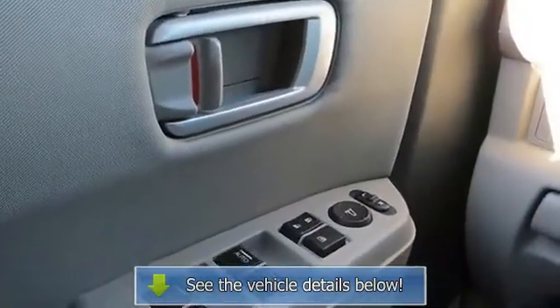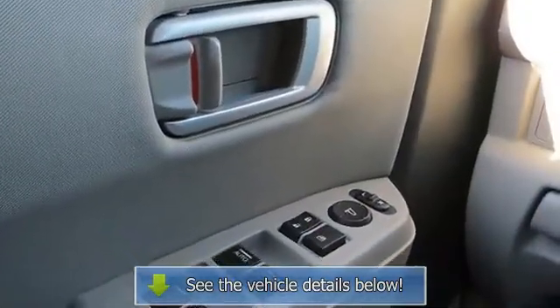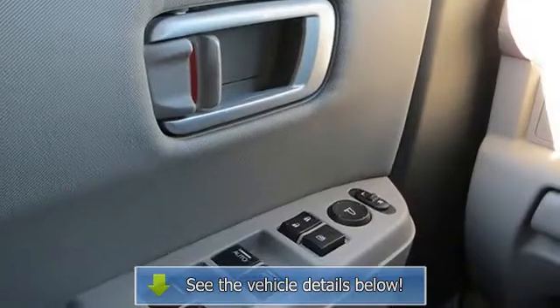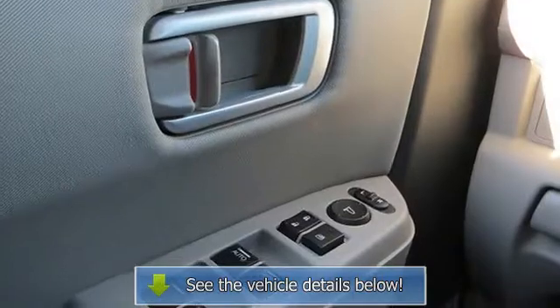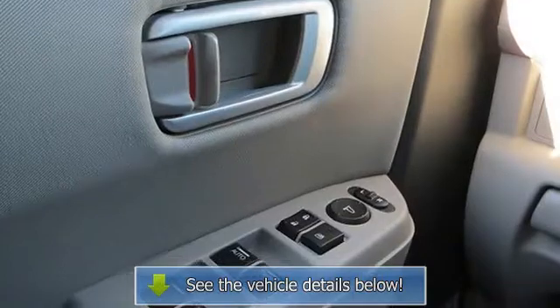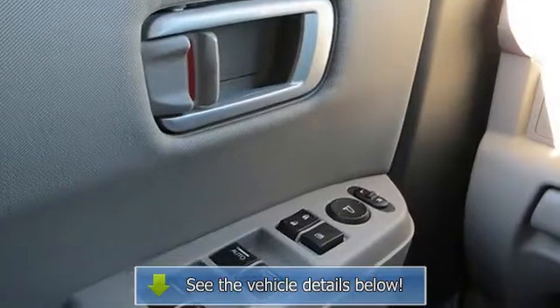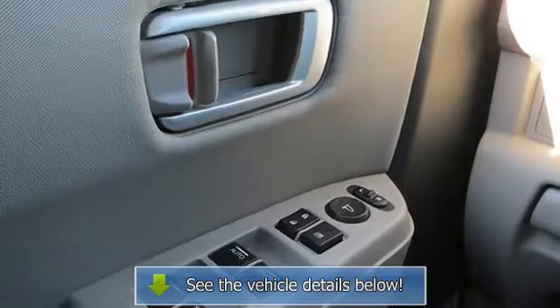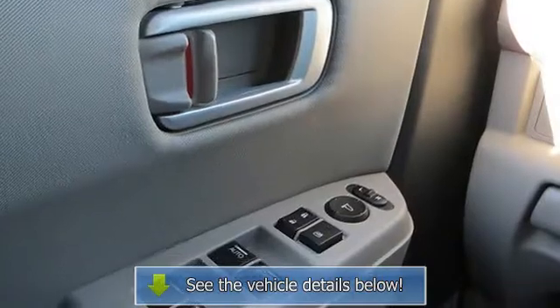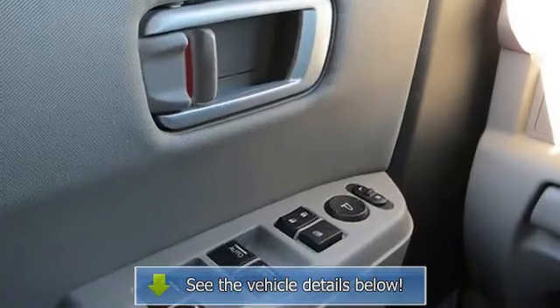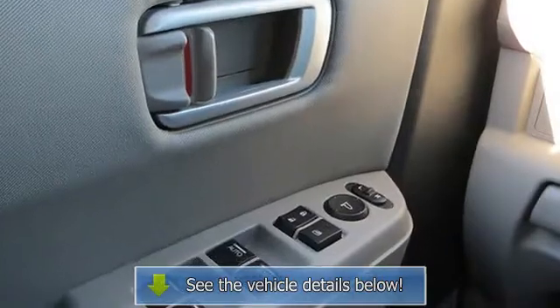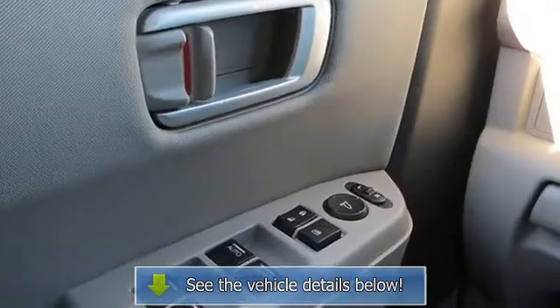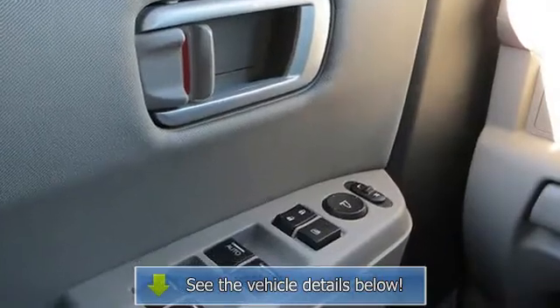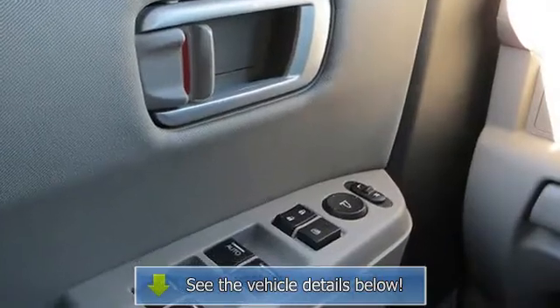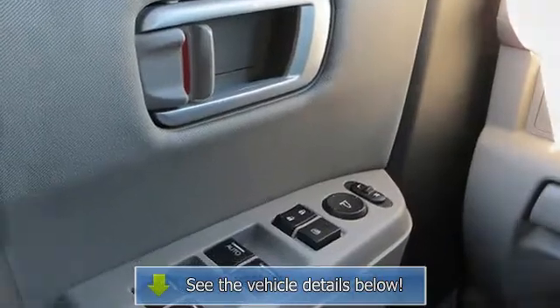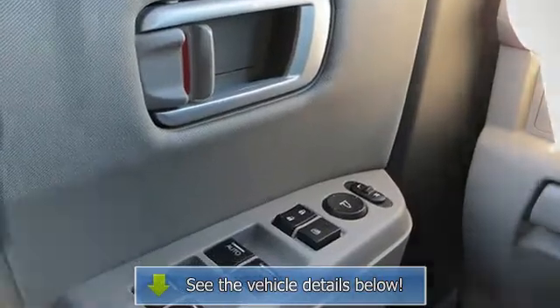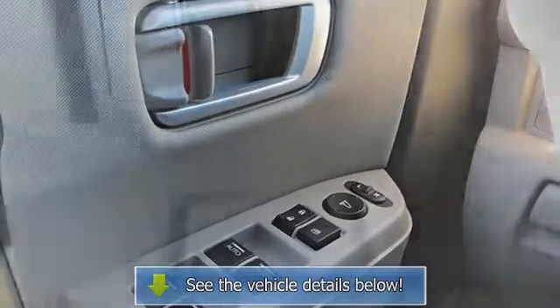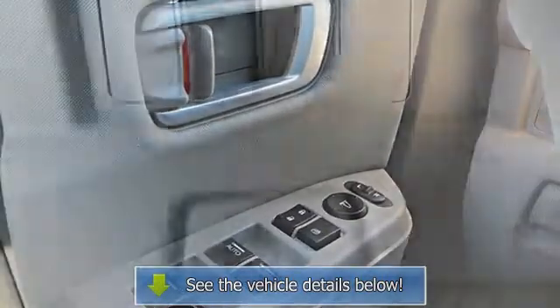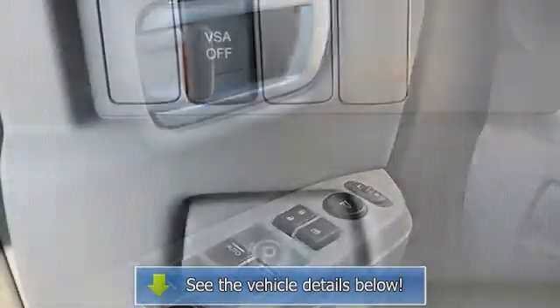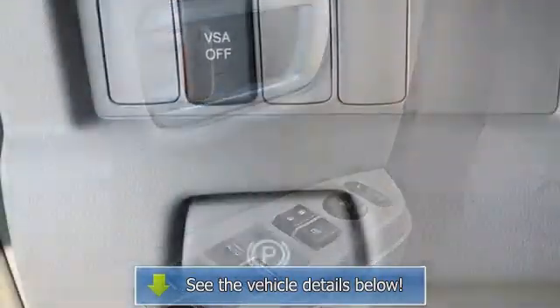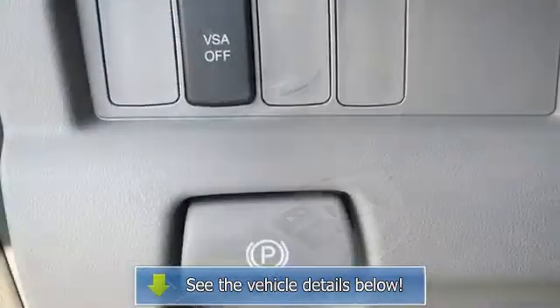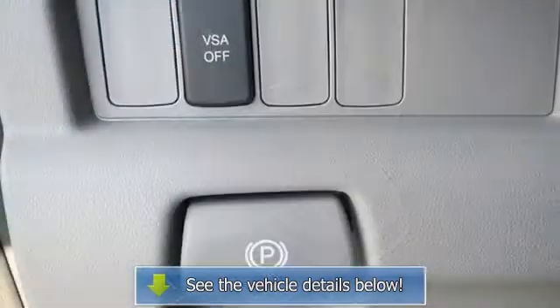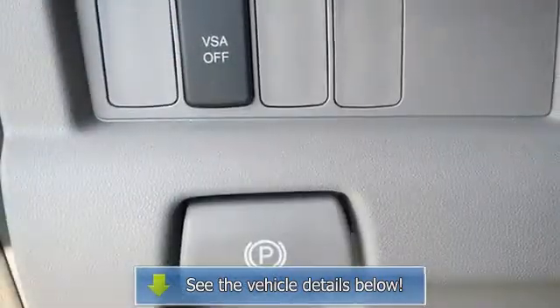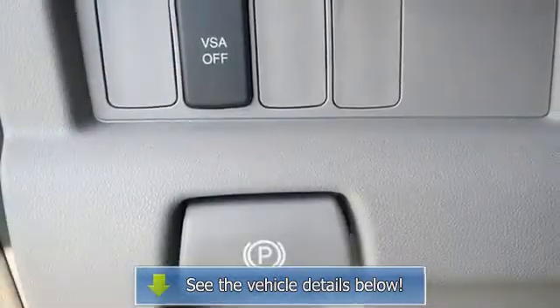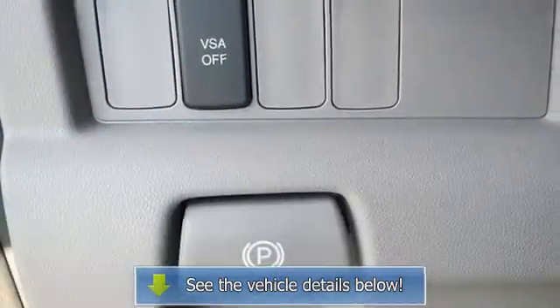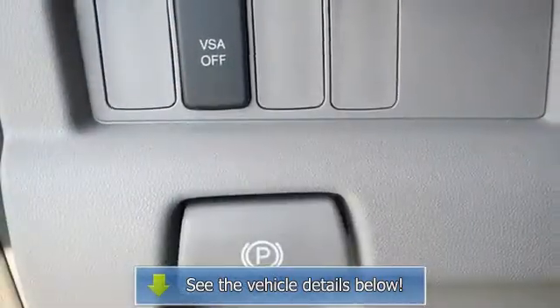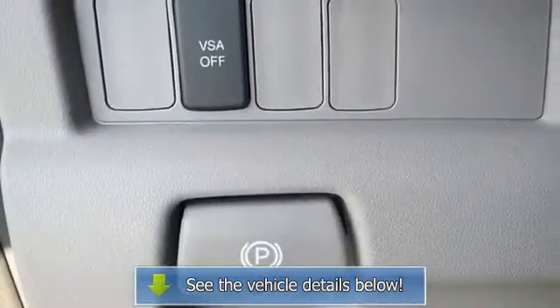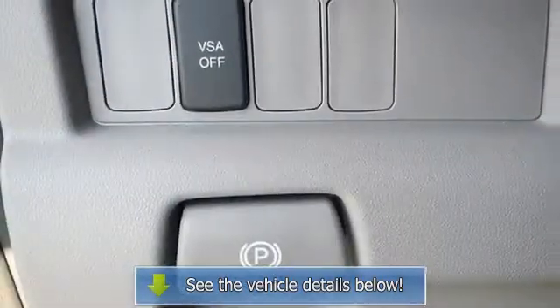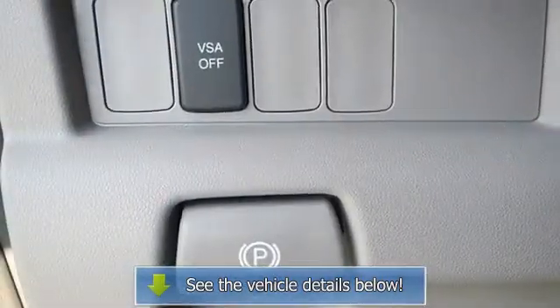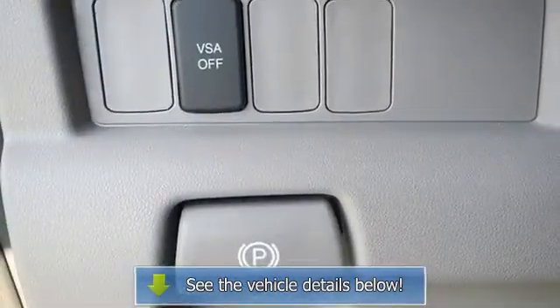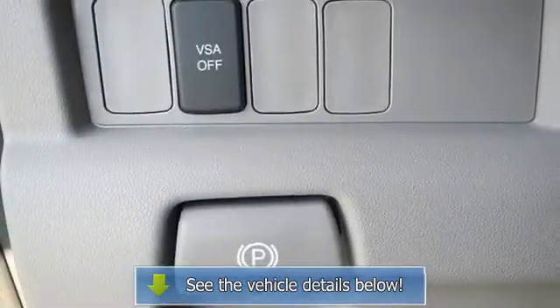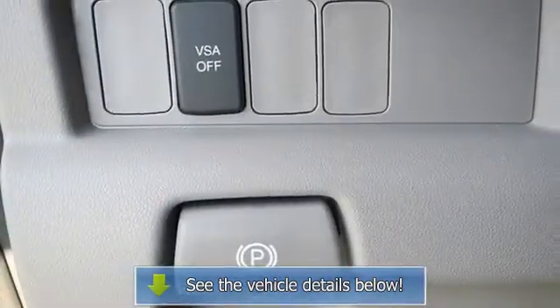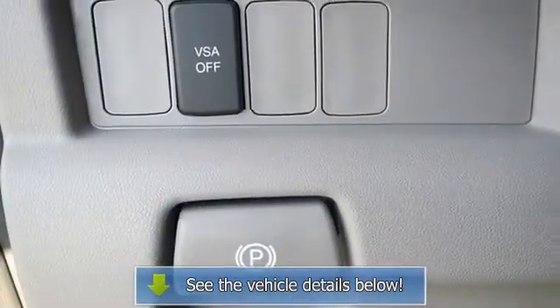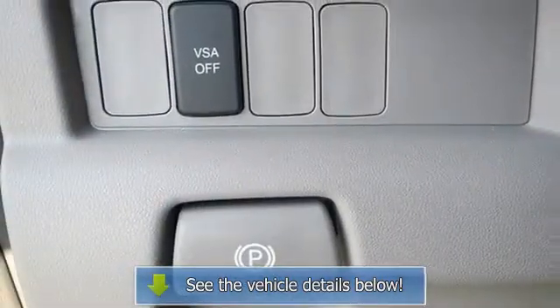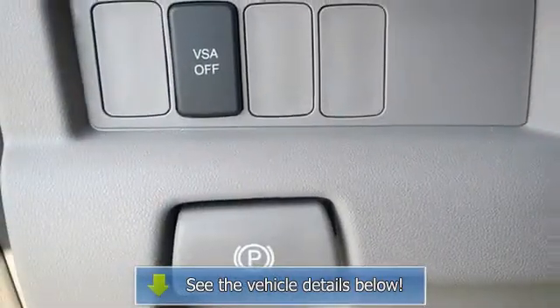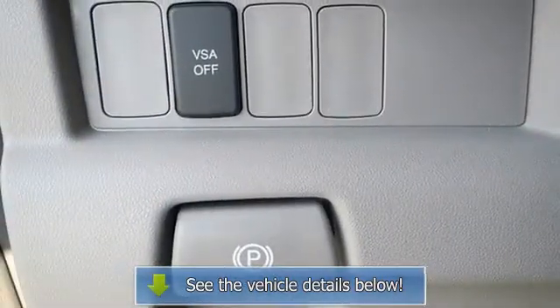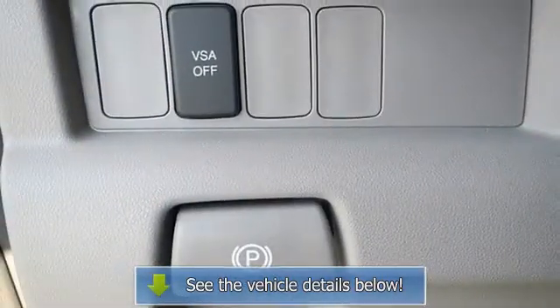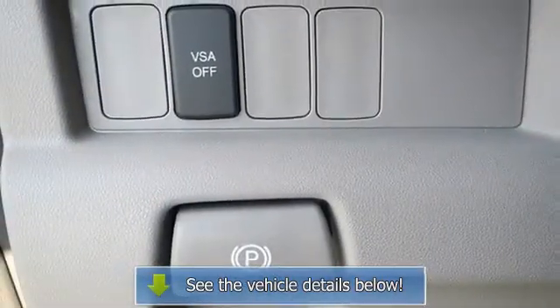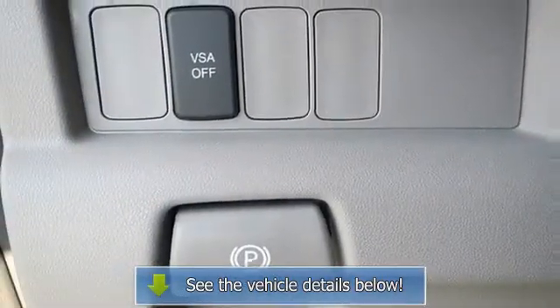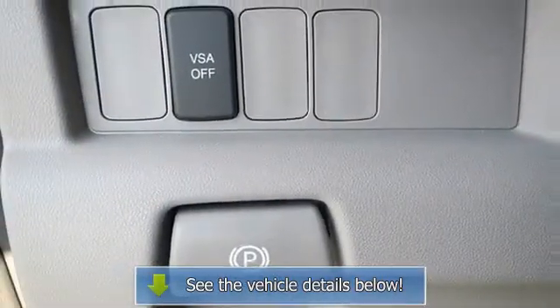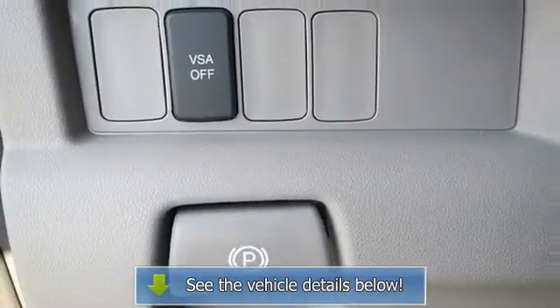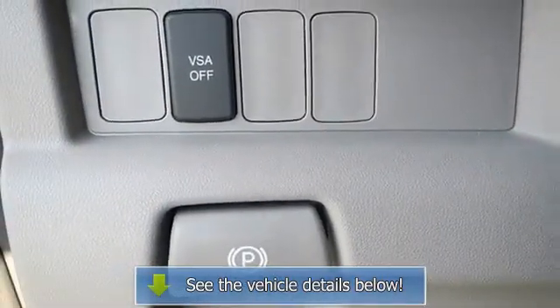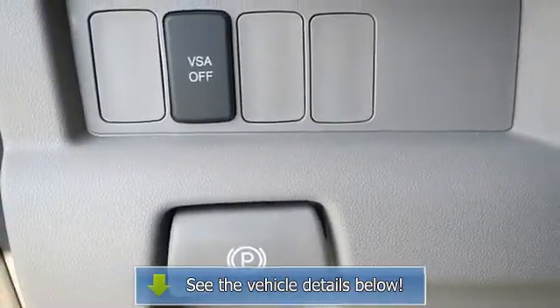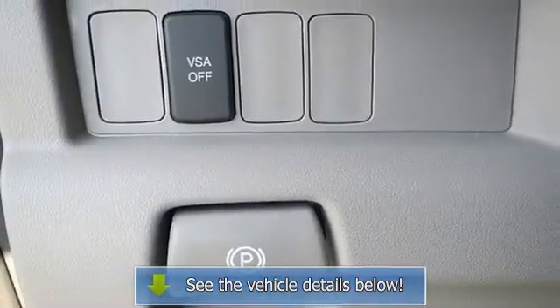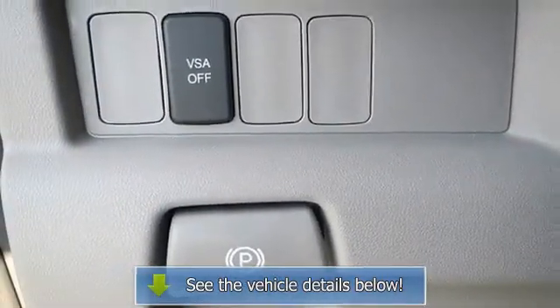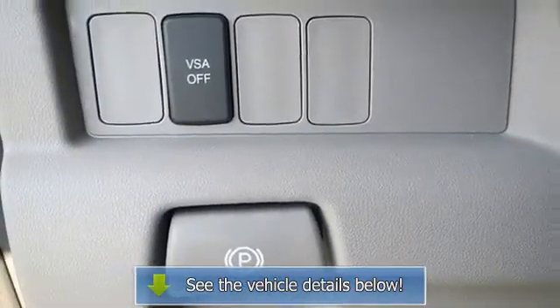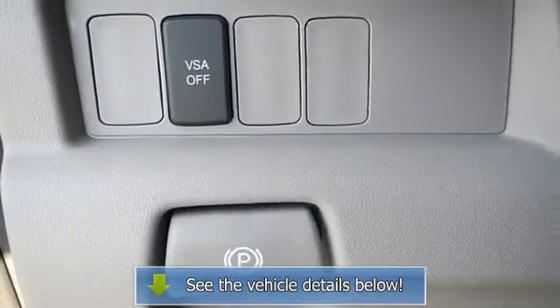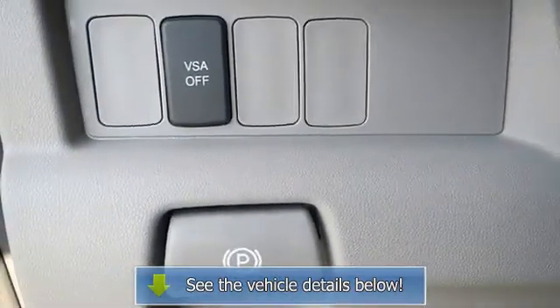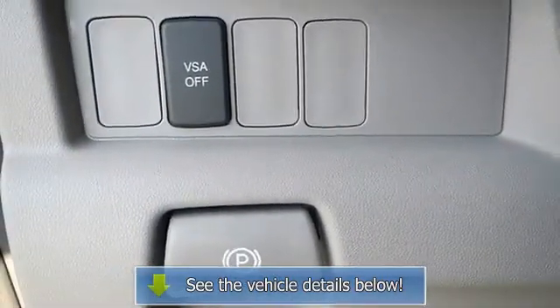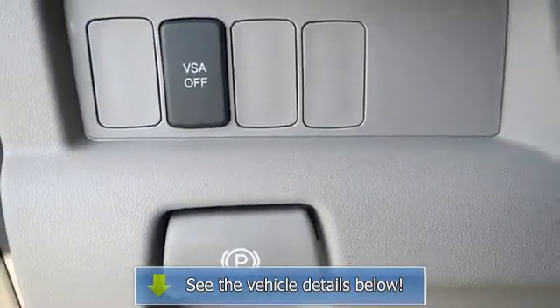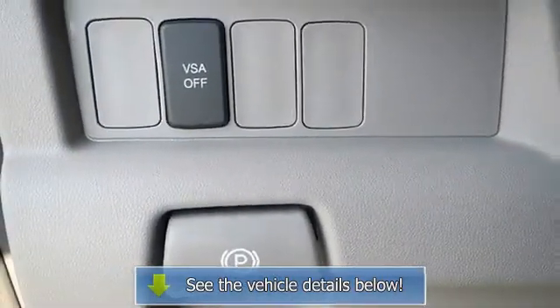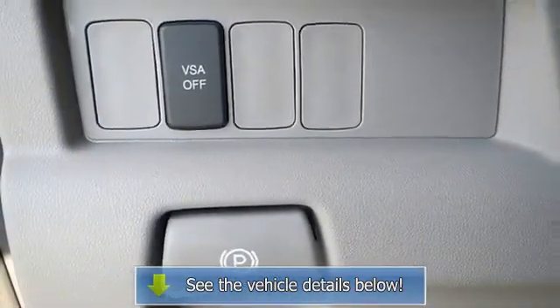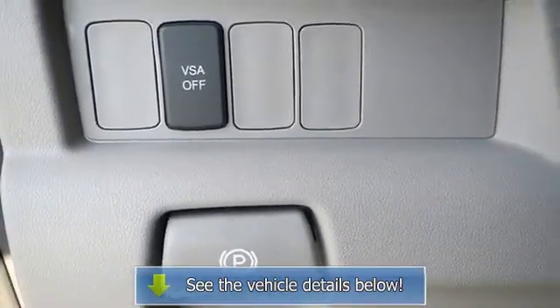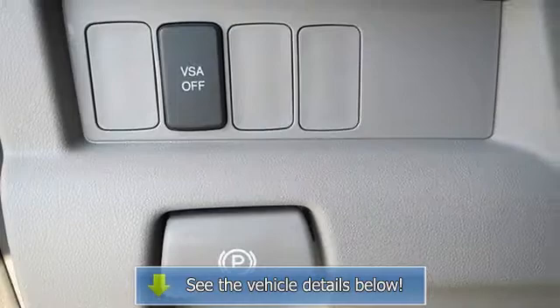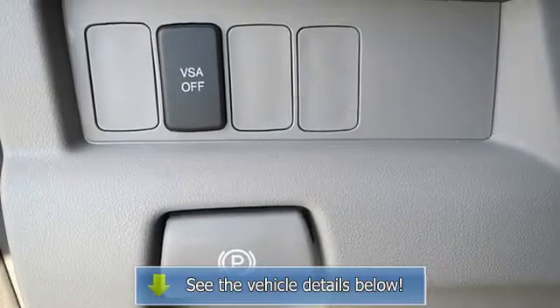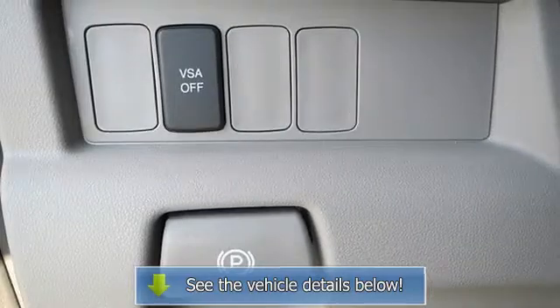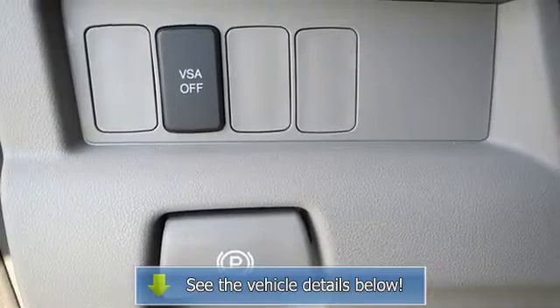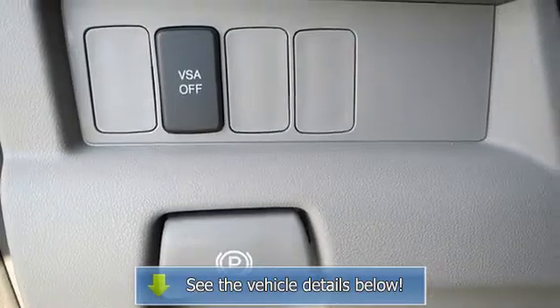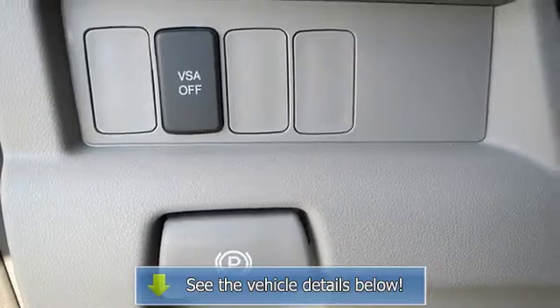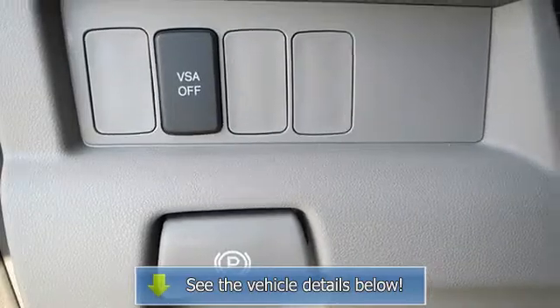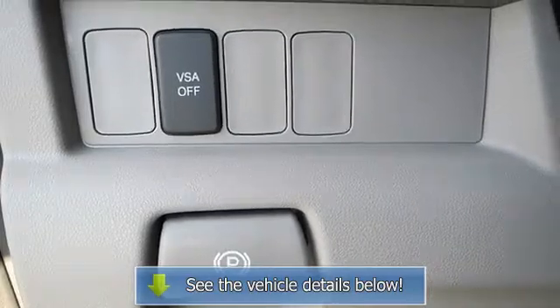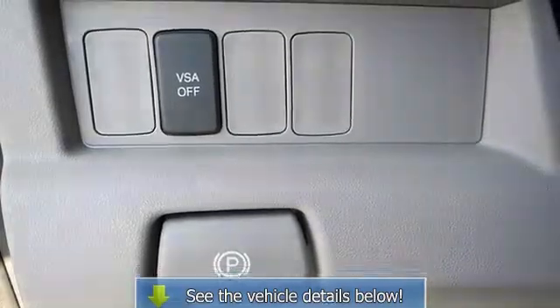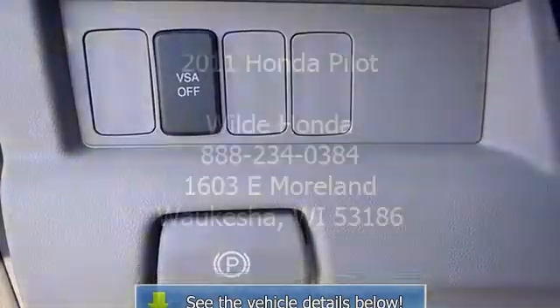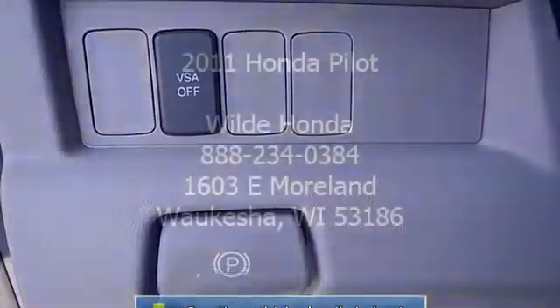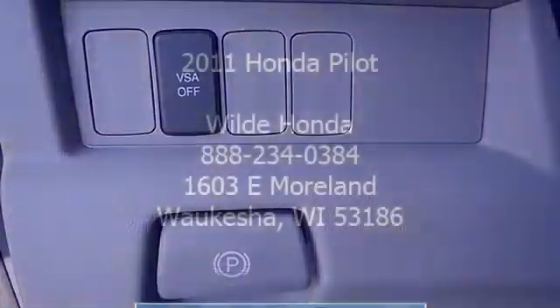AC, rear AC, rear defrost, power outlet, driver vanity mirror, passenger vanity.